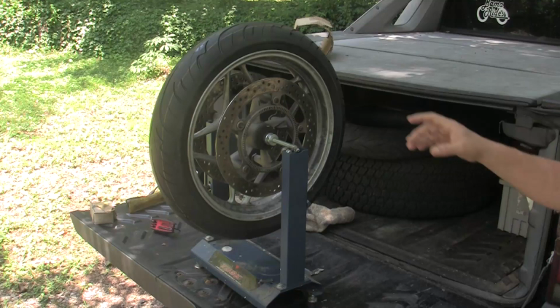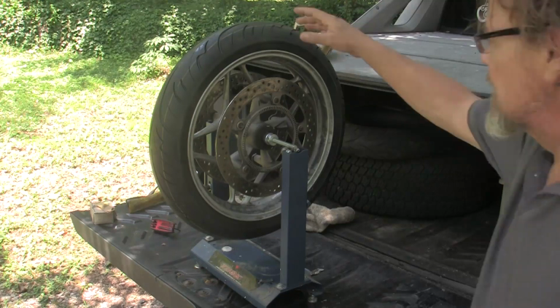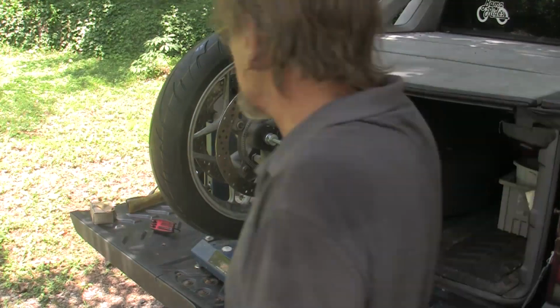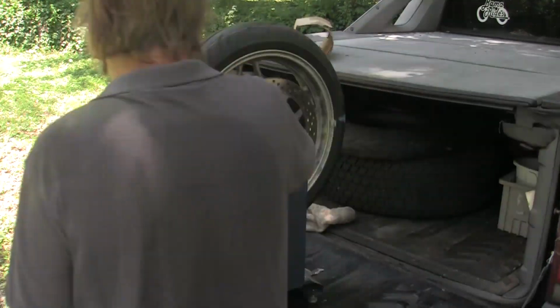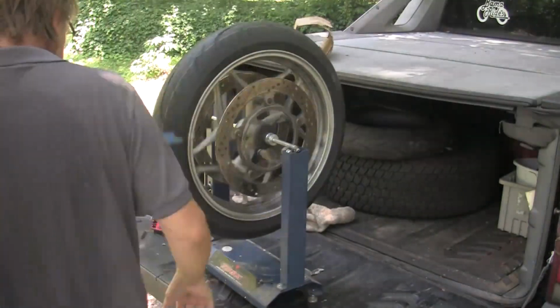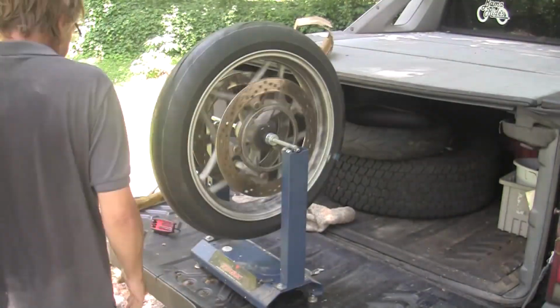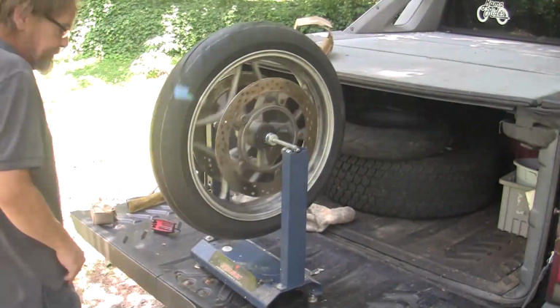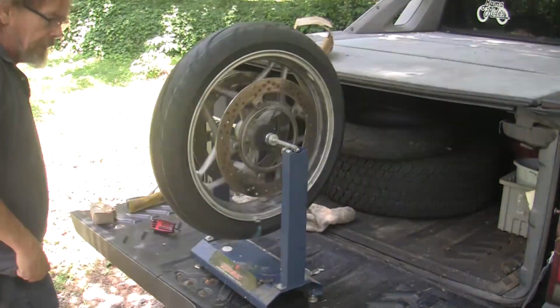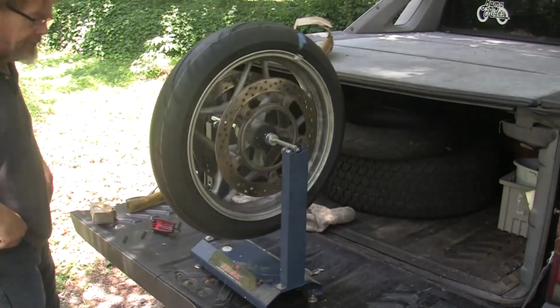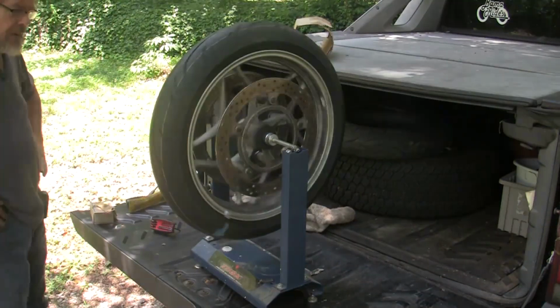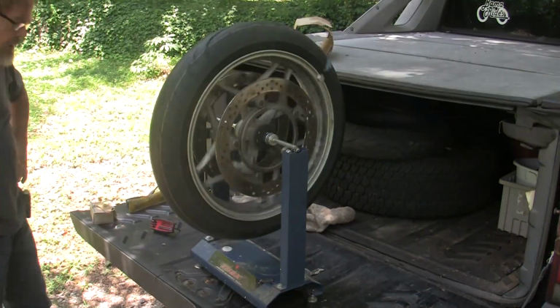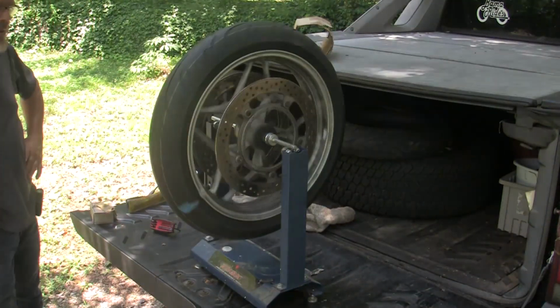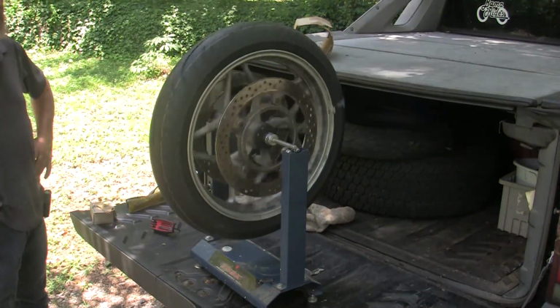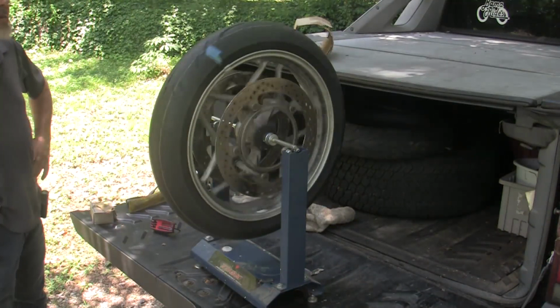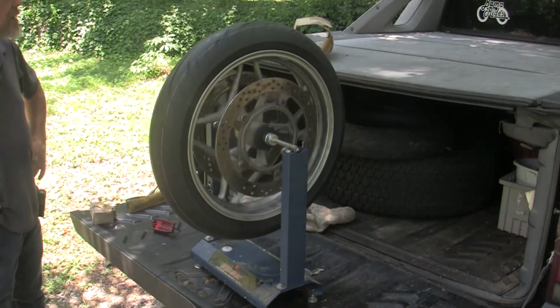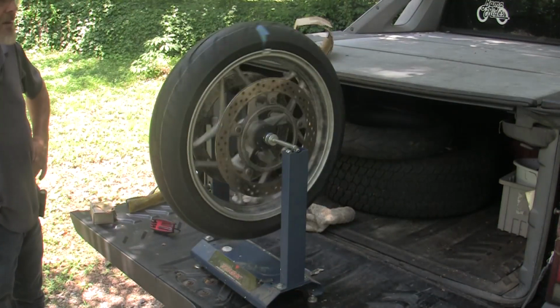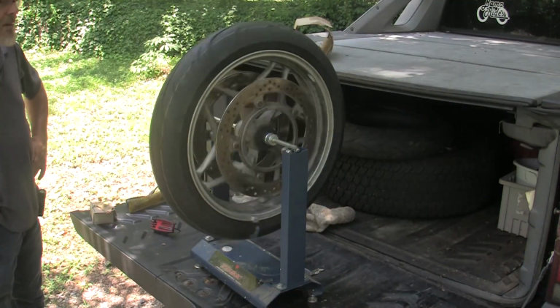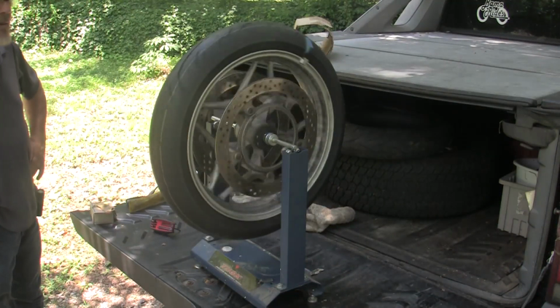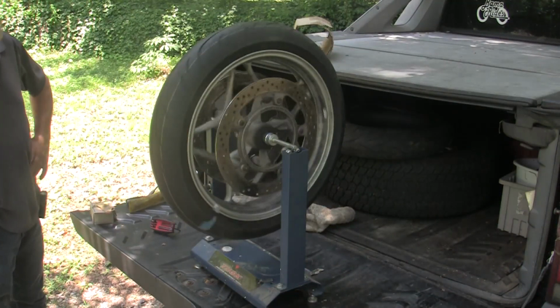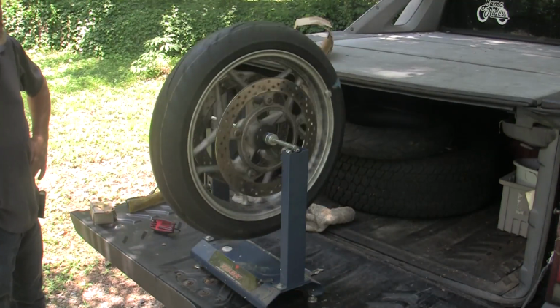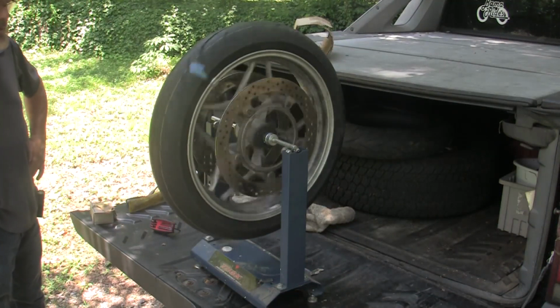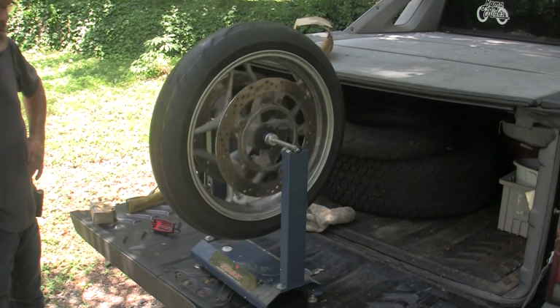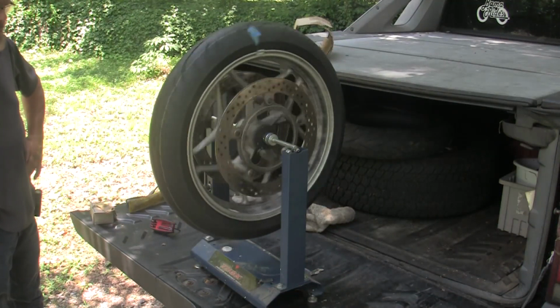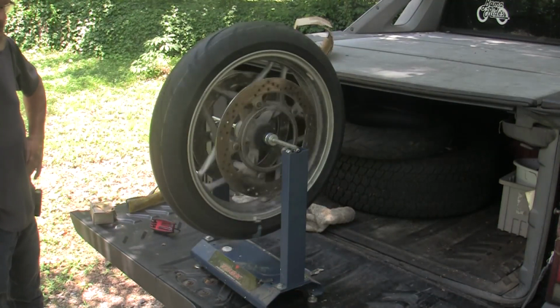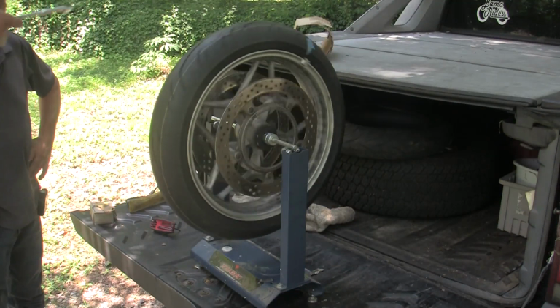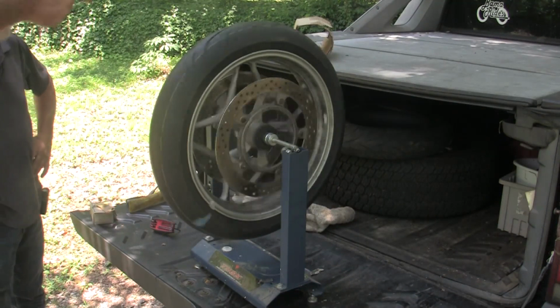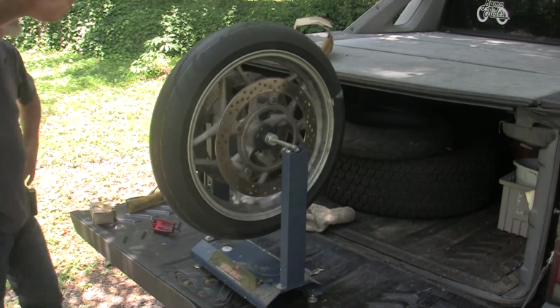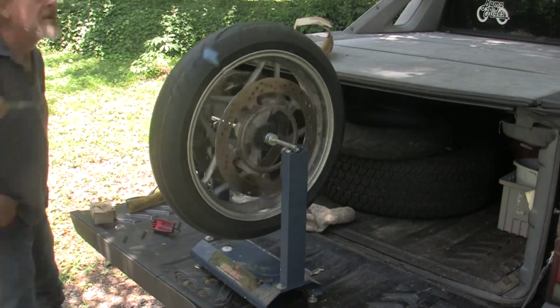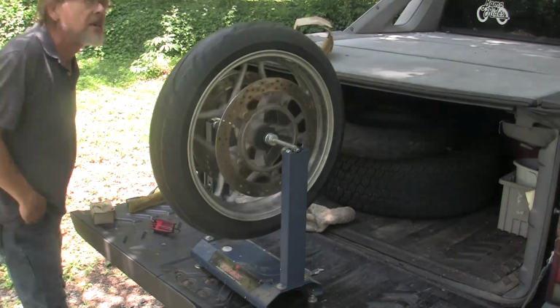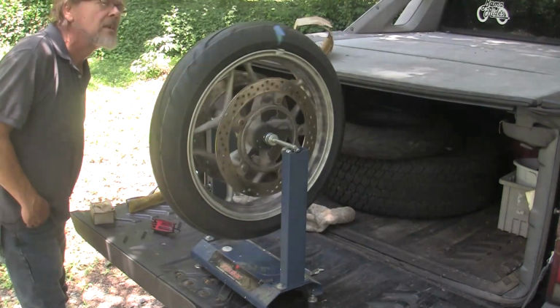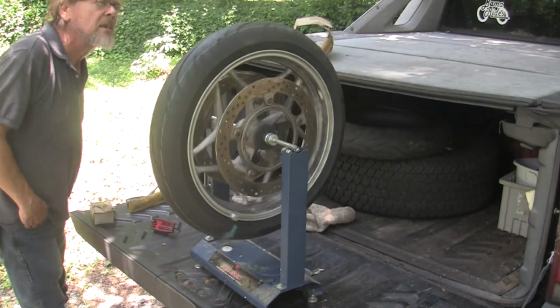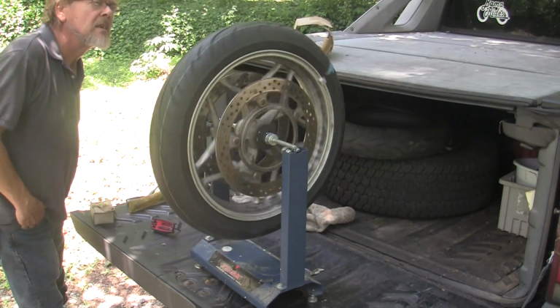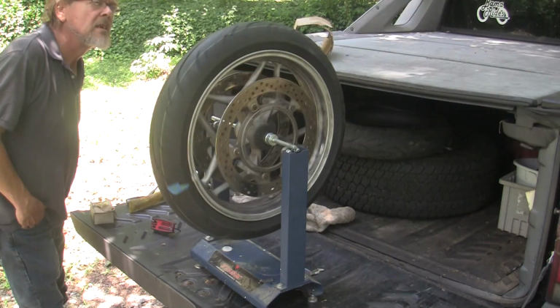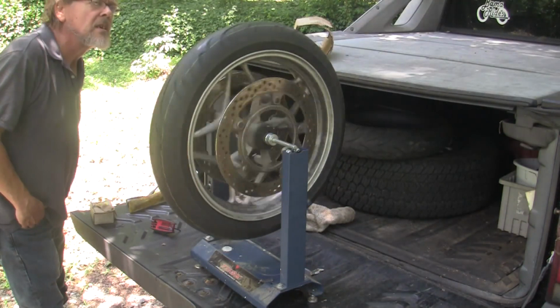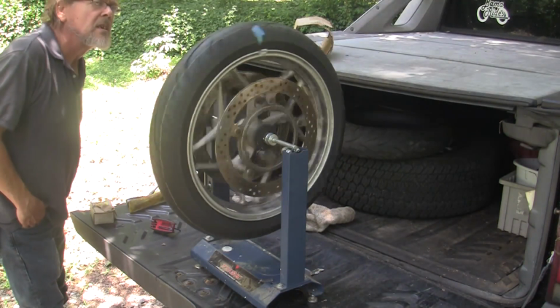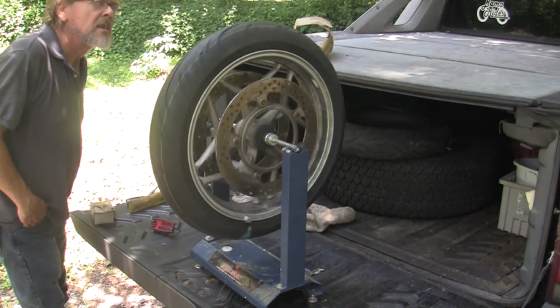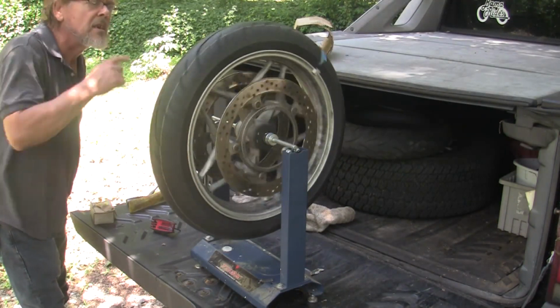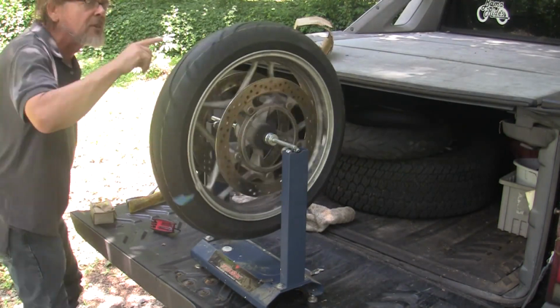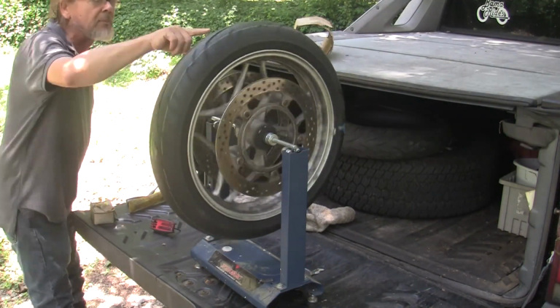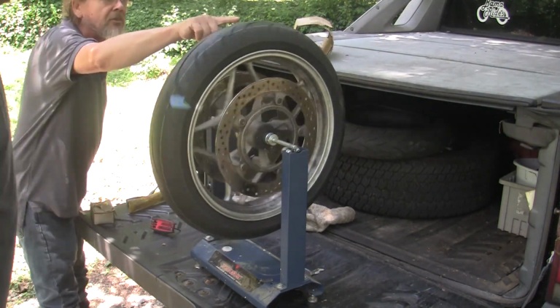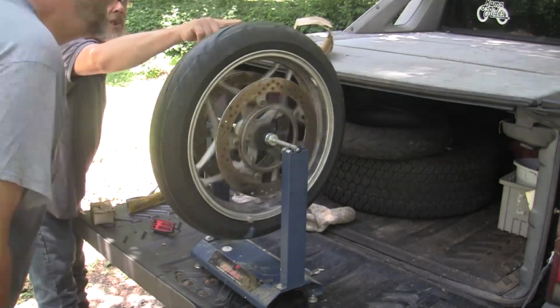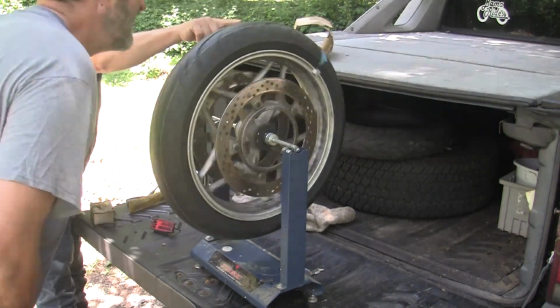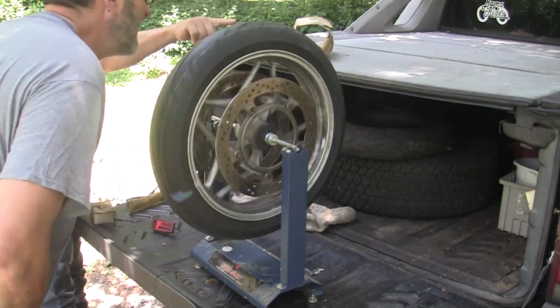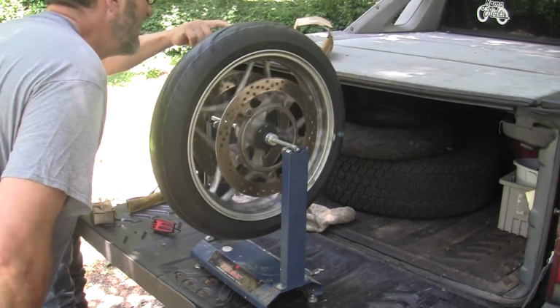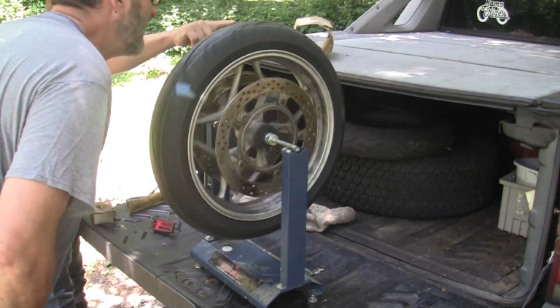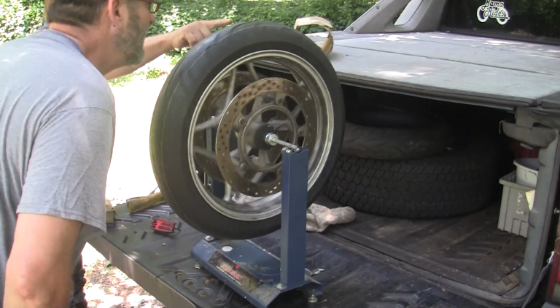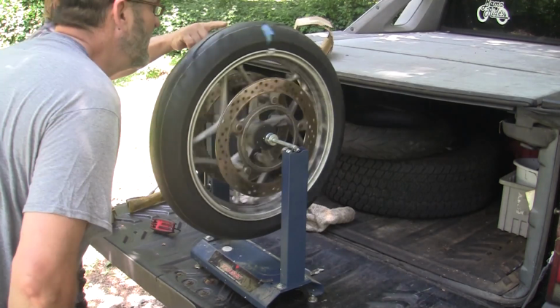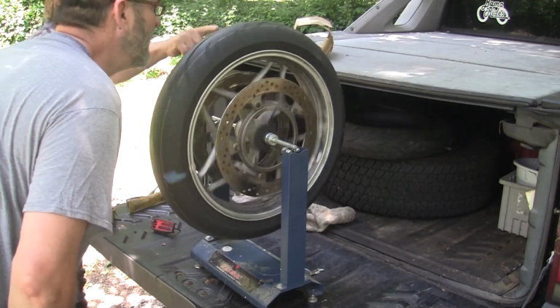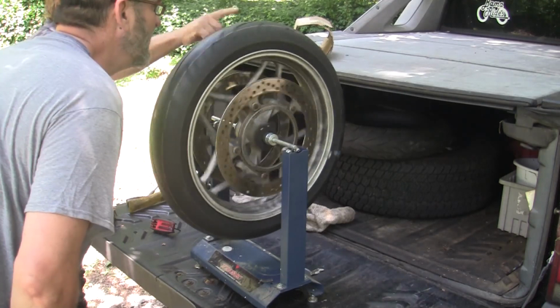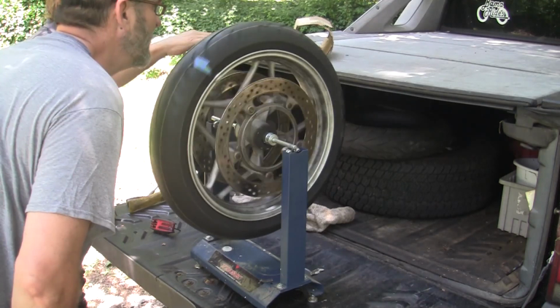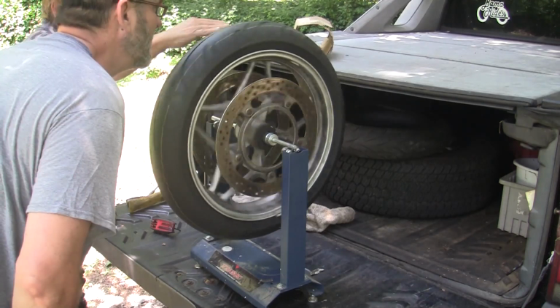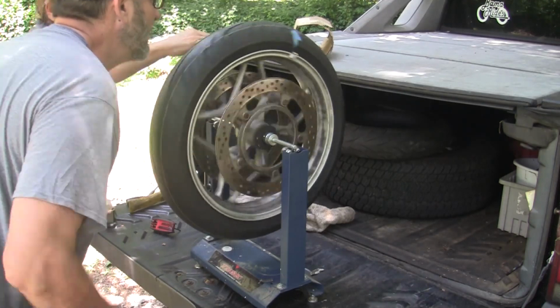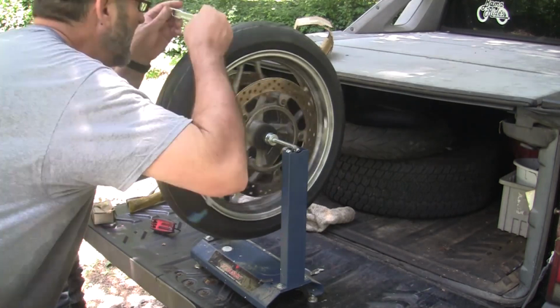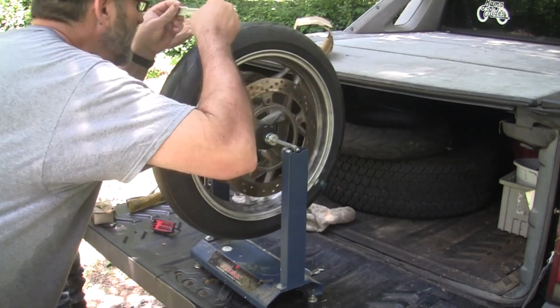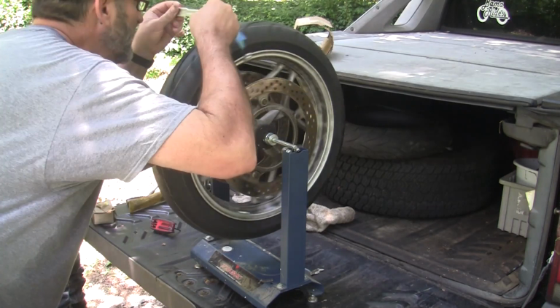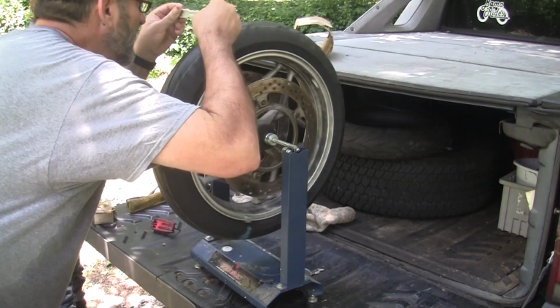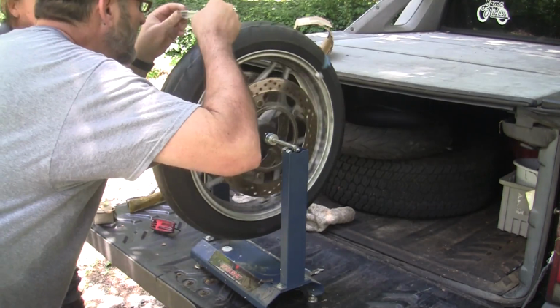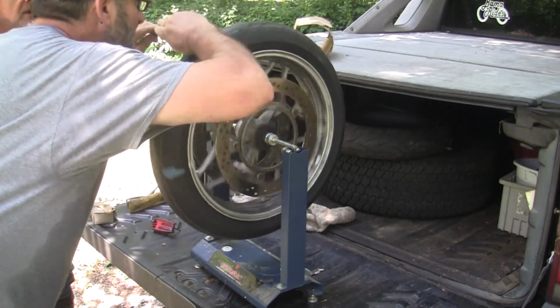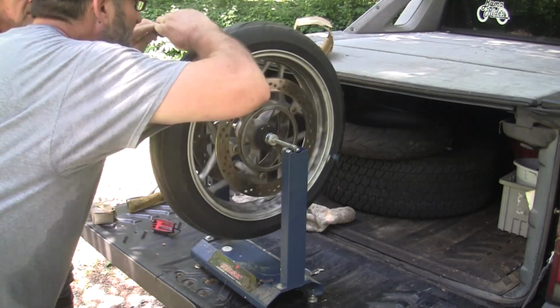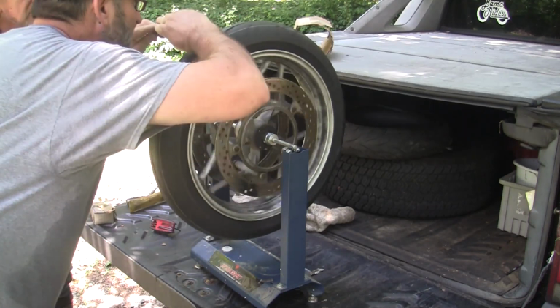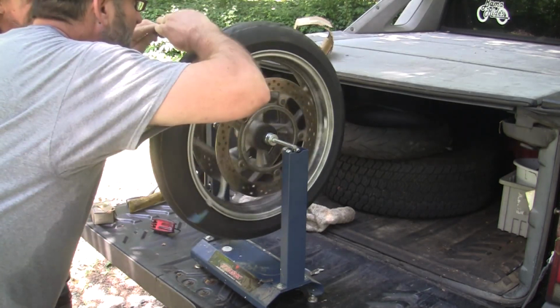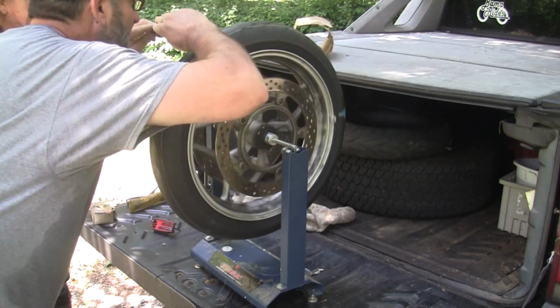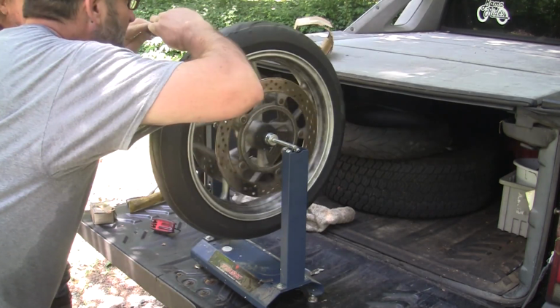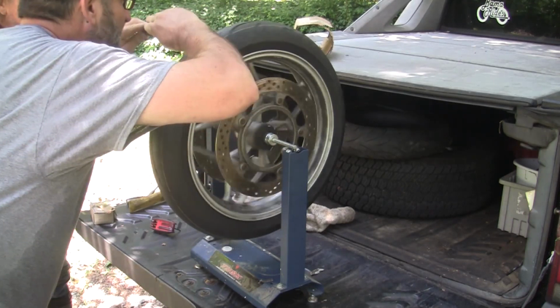Hey kids, today we're going to learn how to balance a motorcycle tire with a static balancing machine.